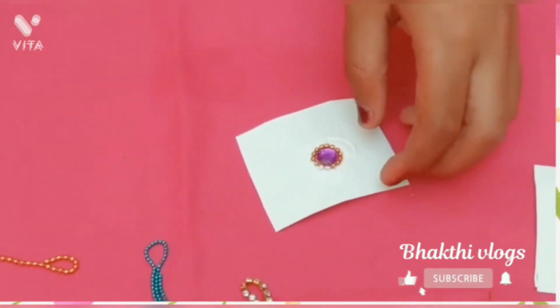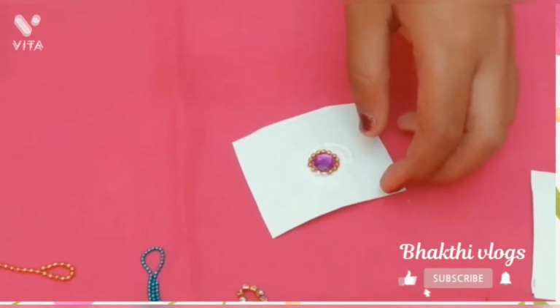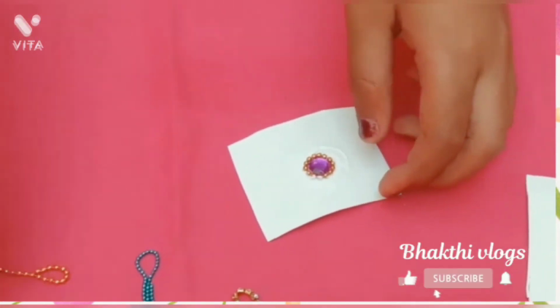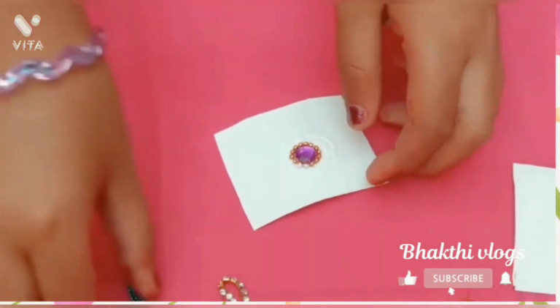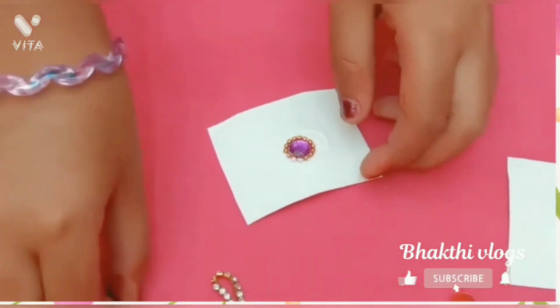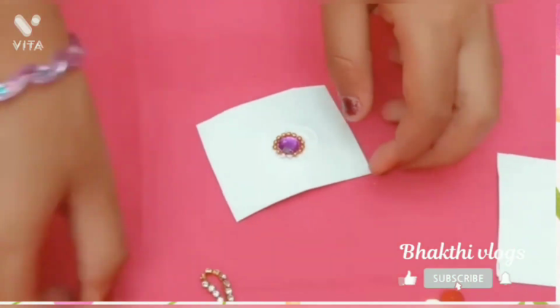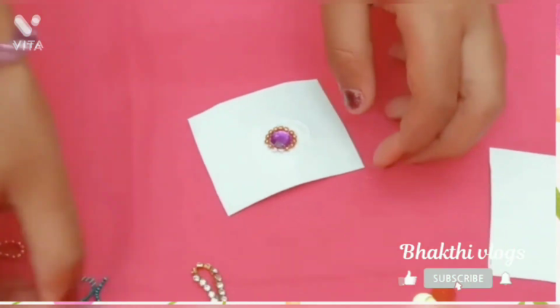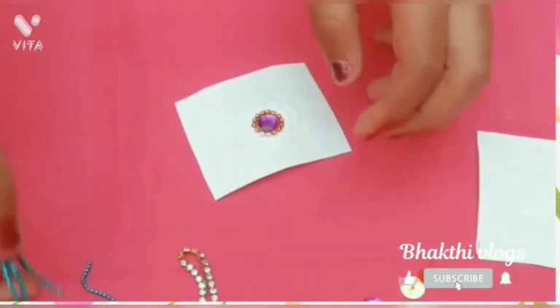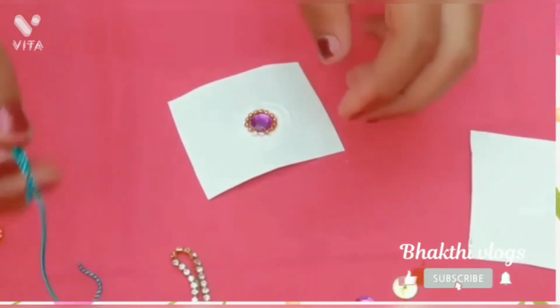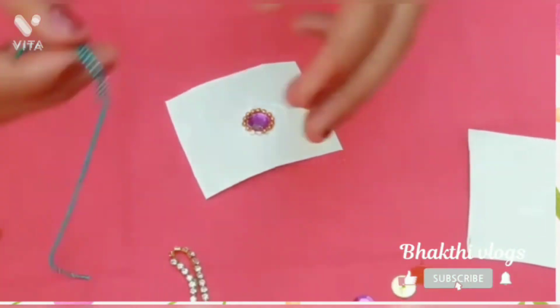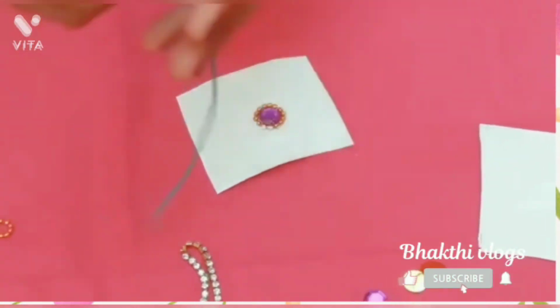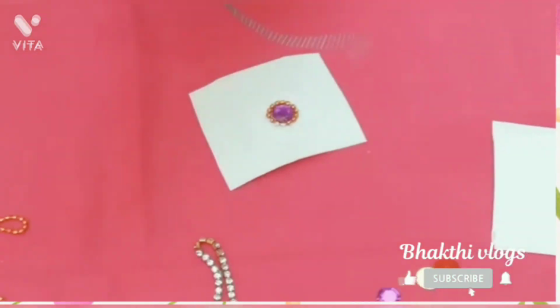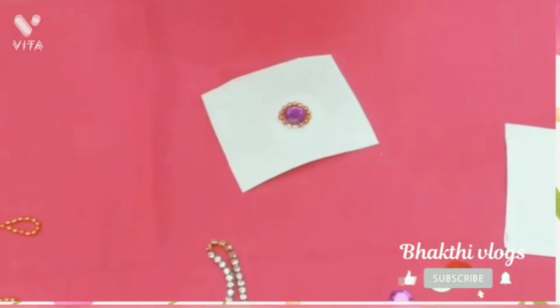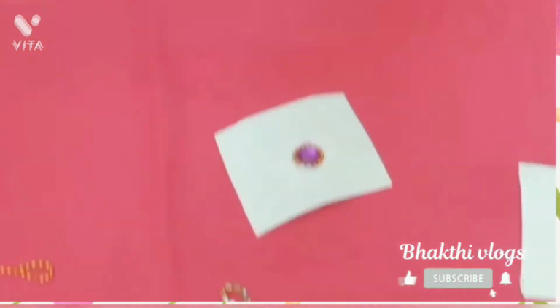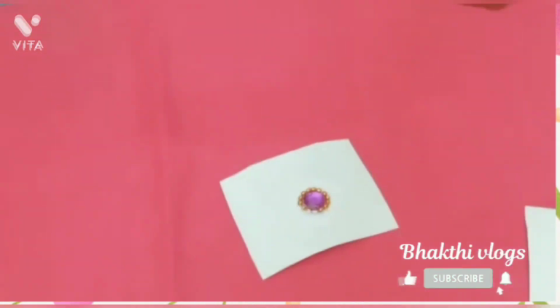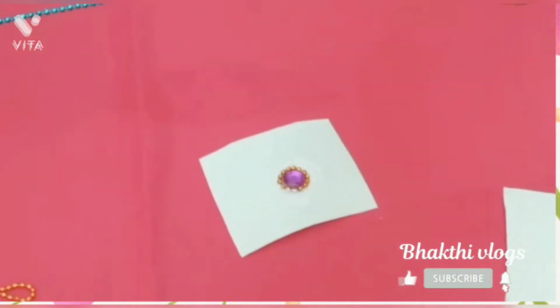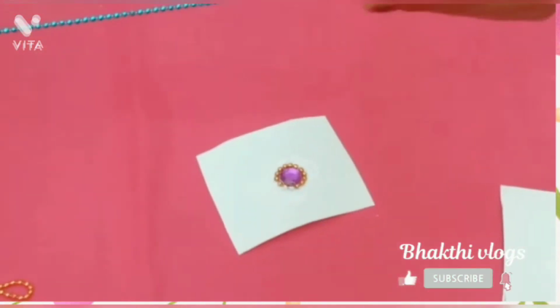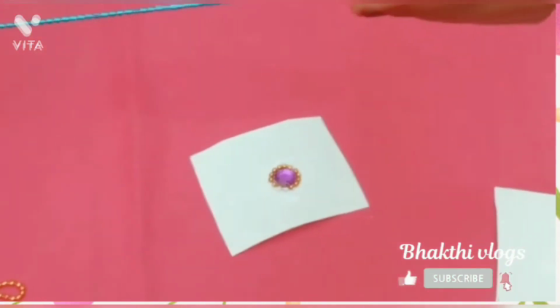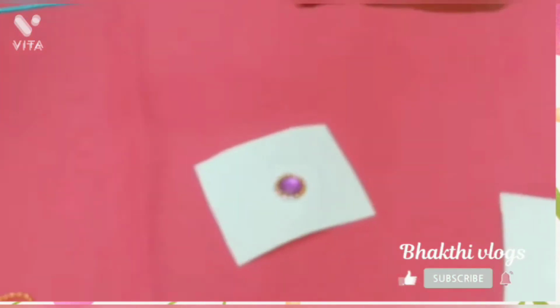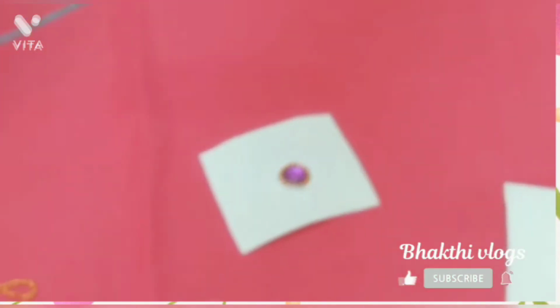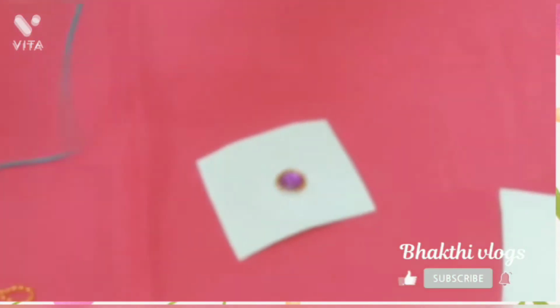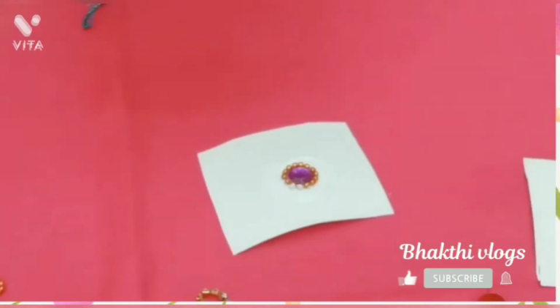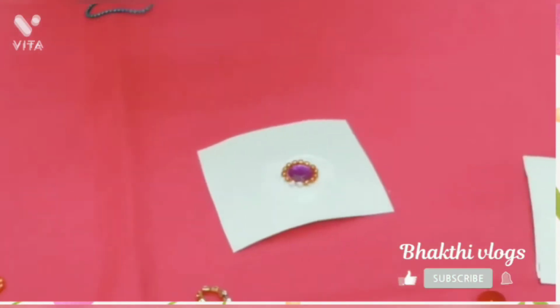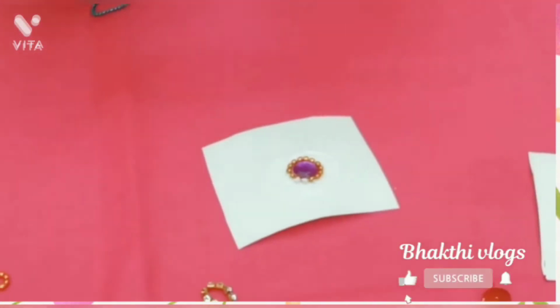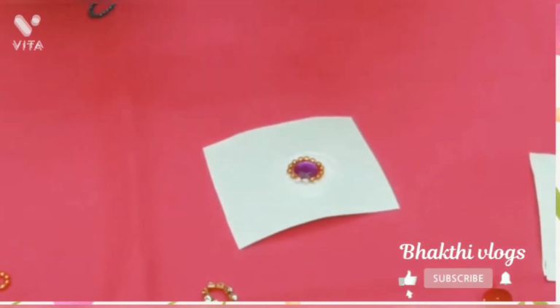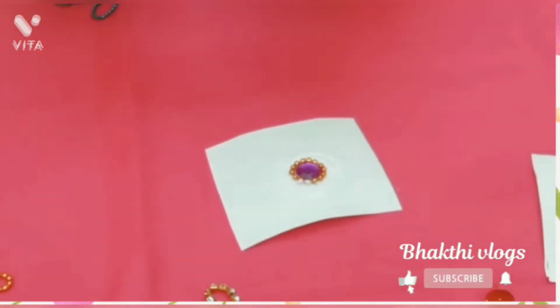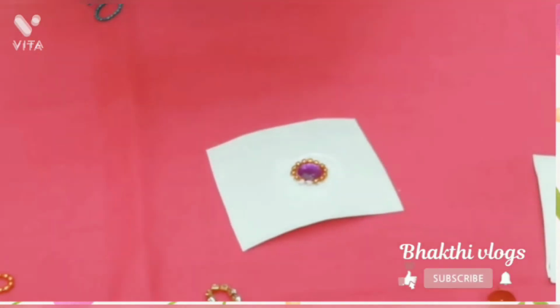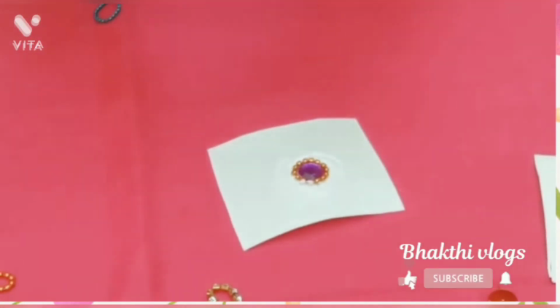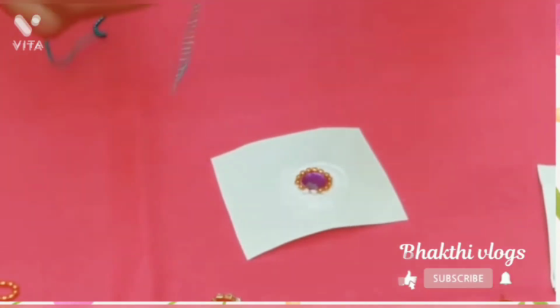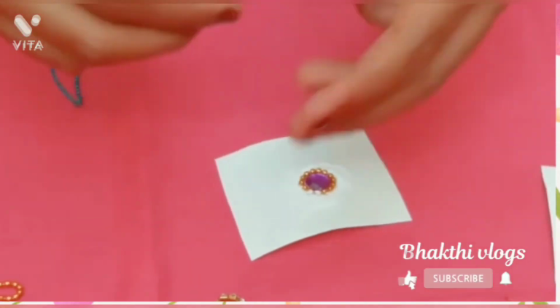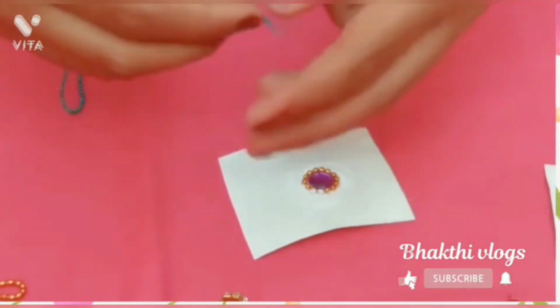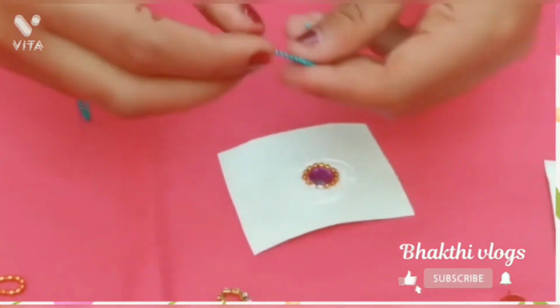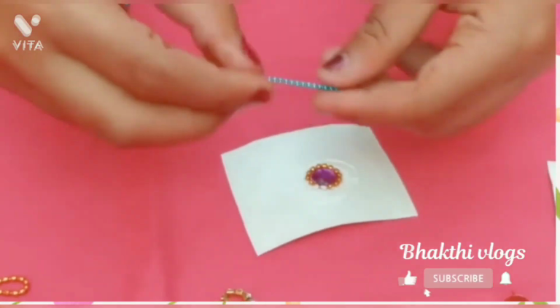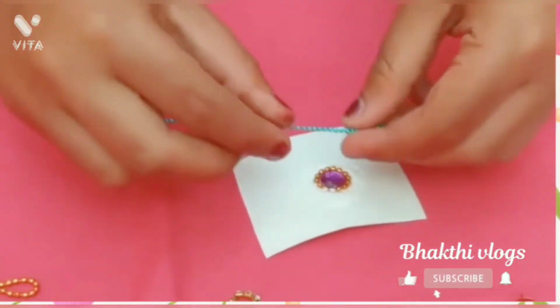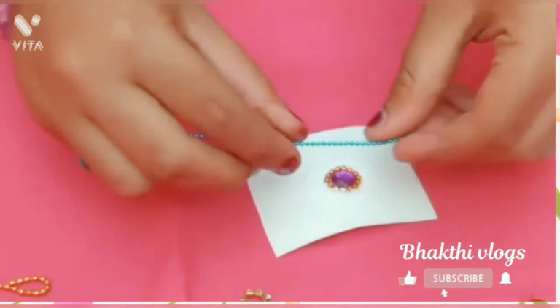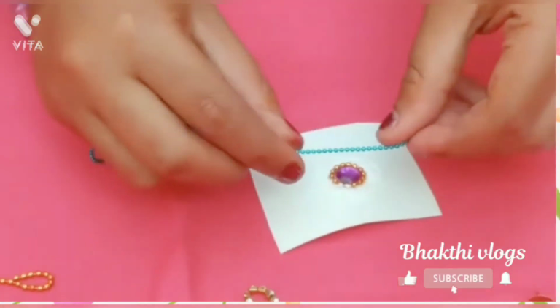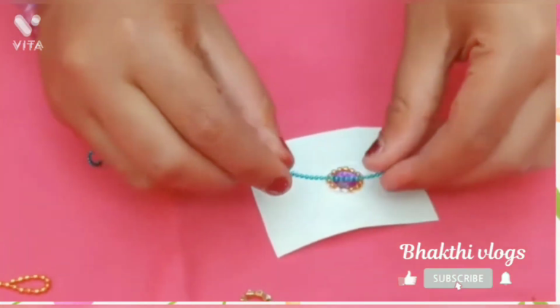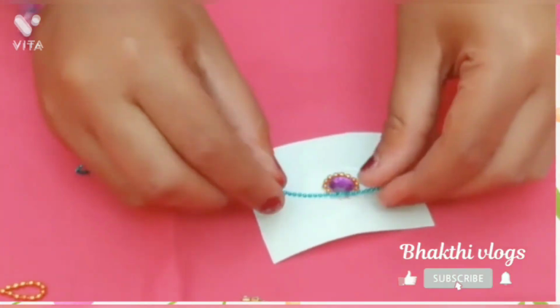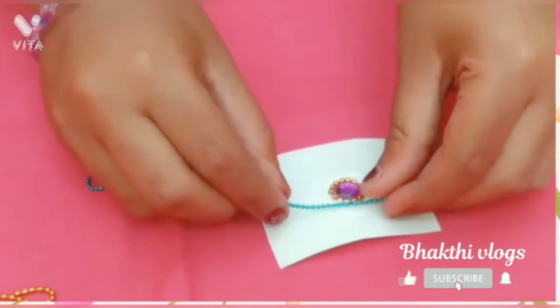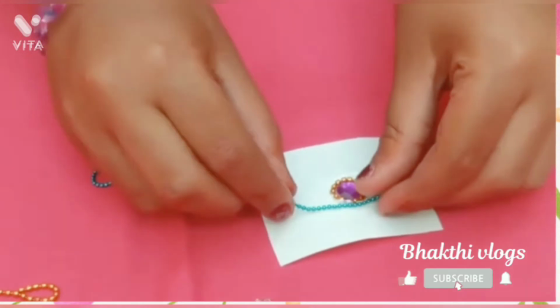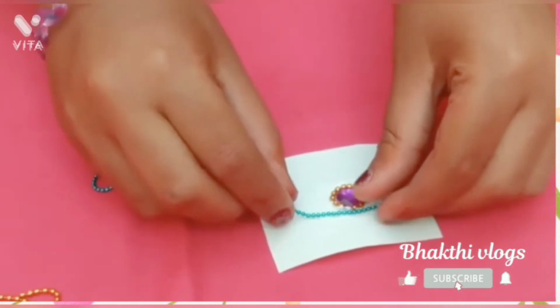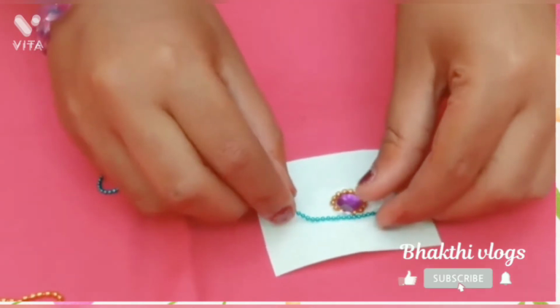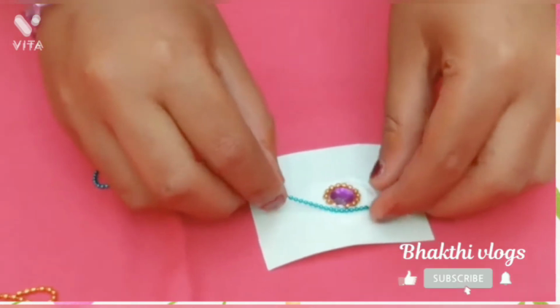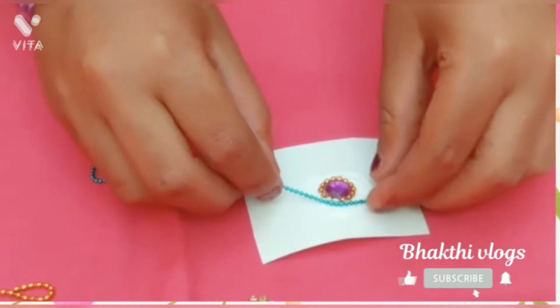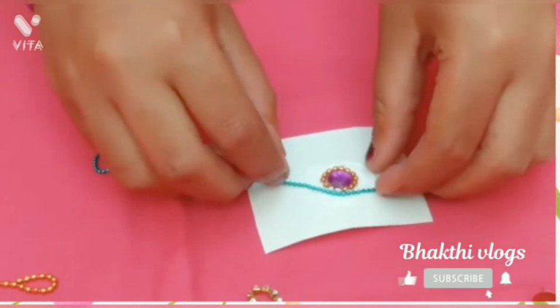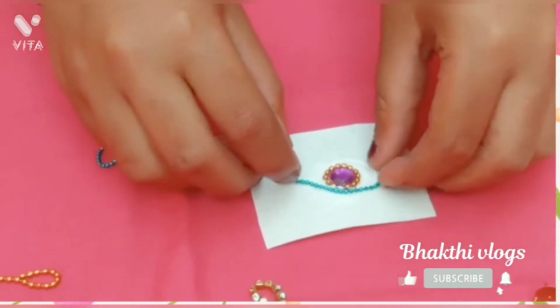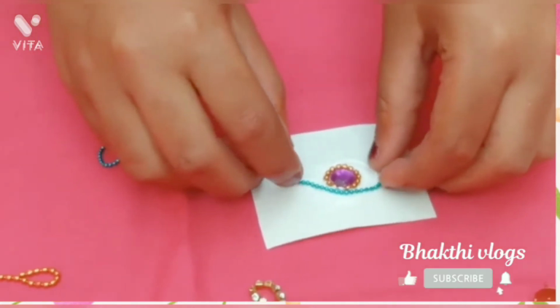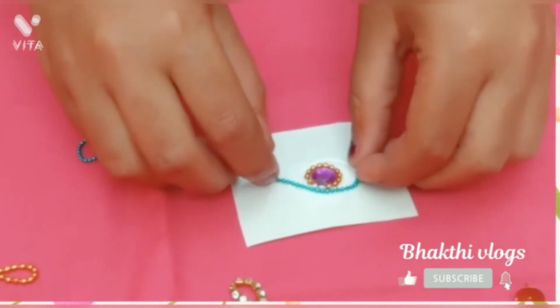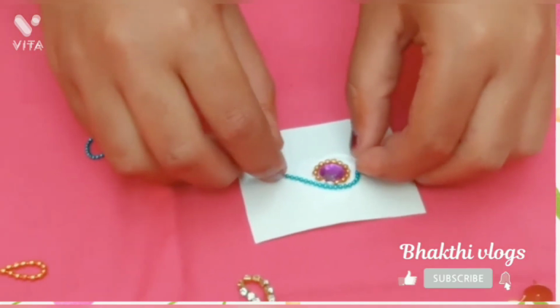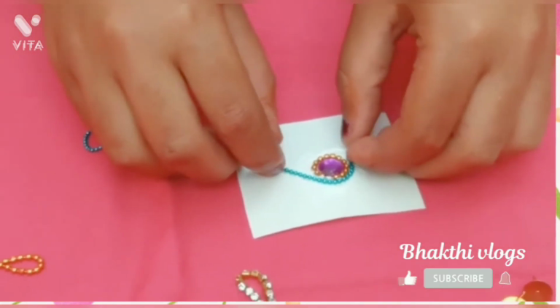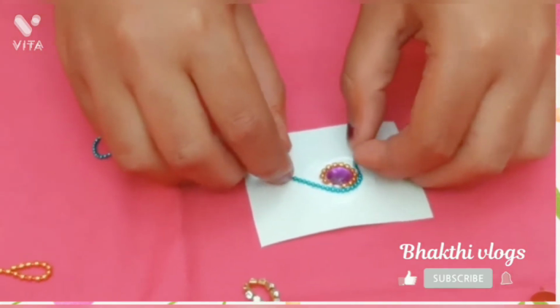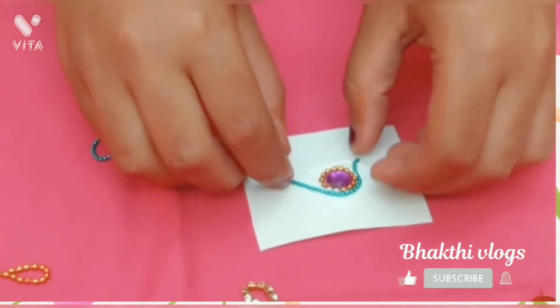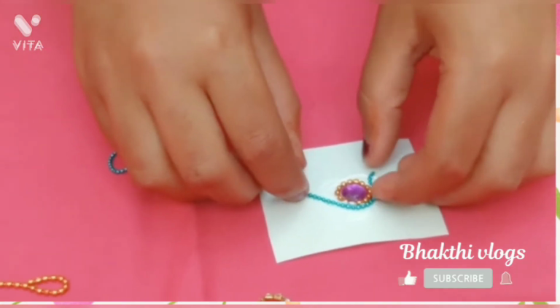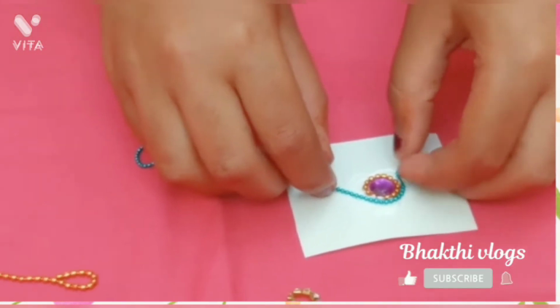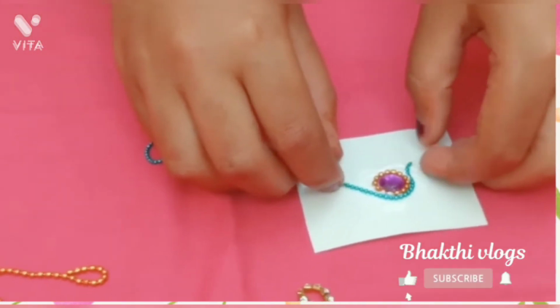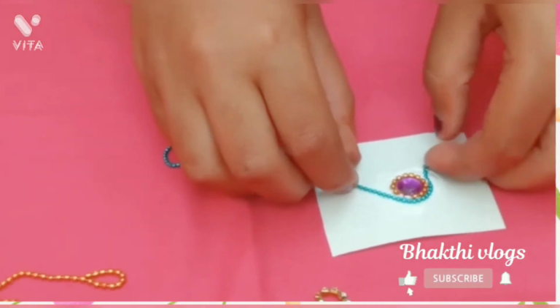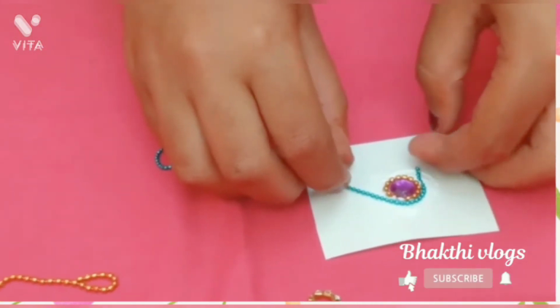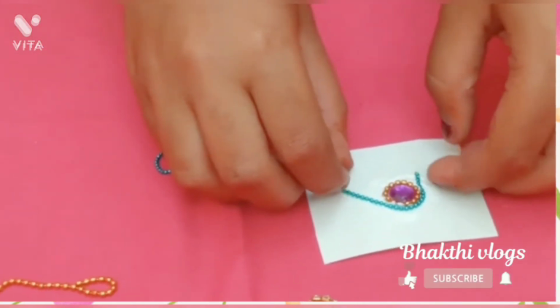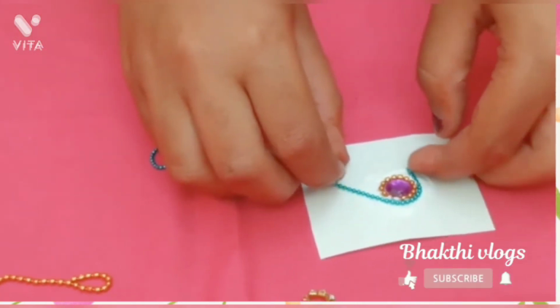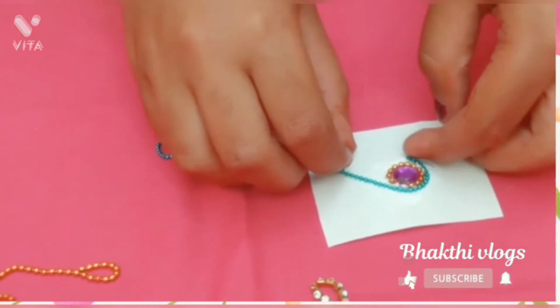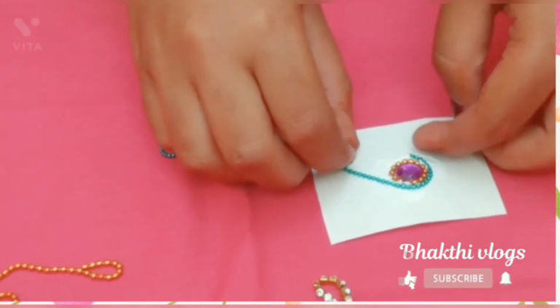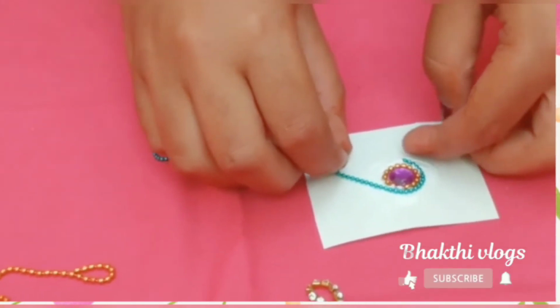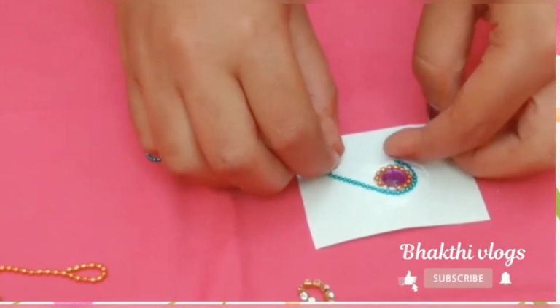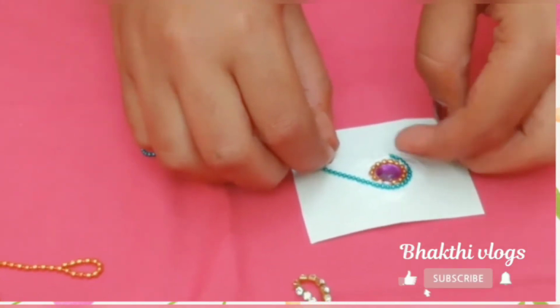Add the kundan stone — black and blue kundan stone — along with stone, wood, and chip.